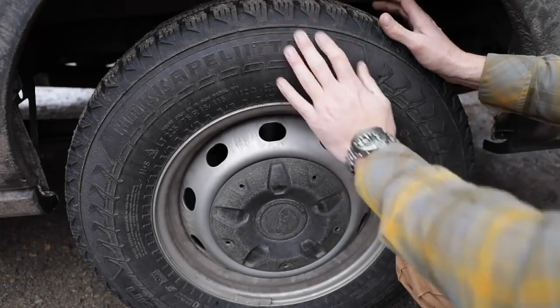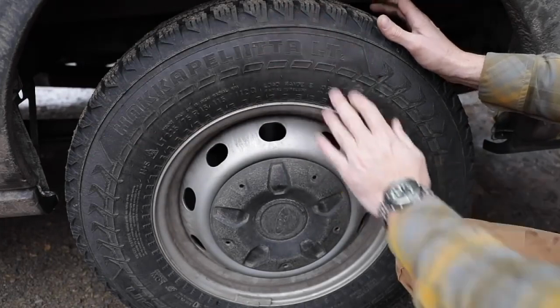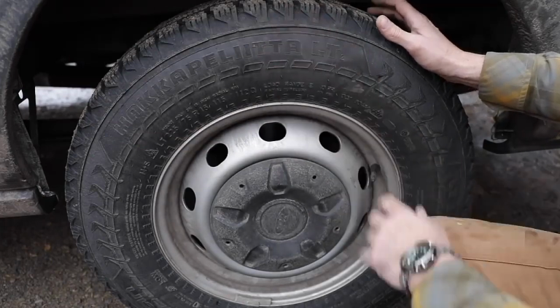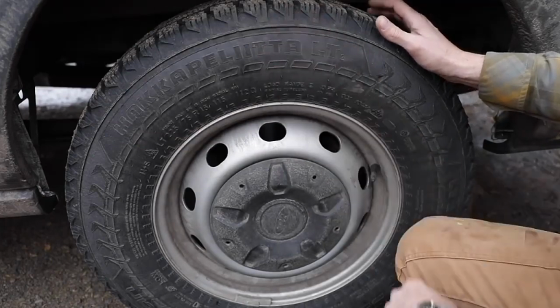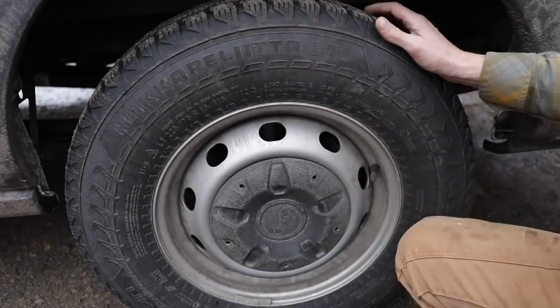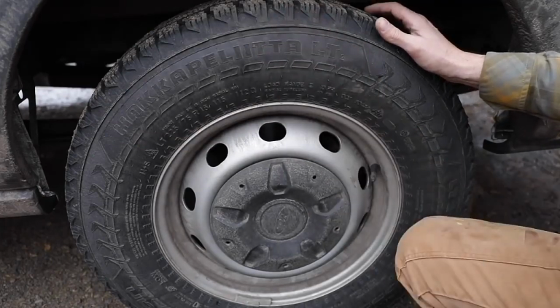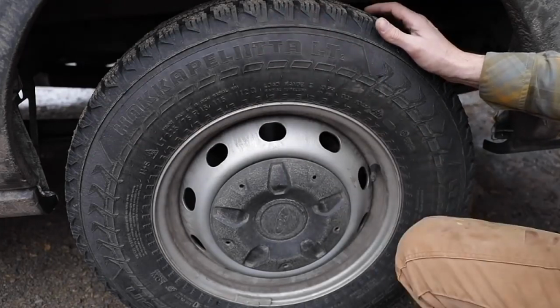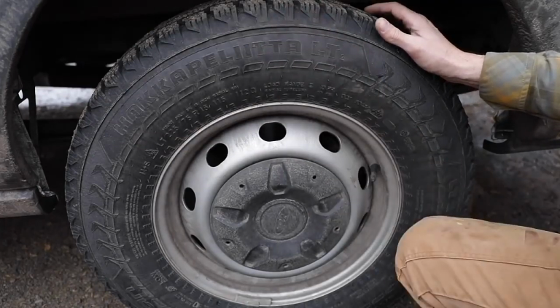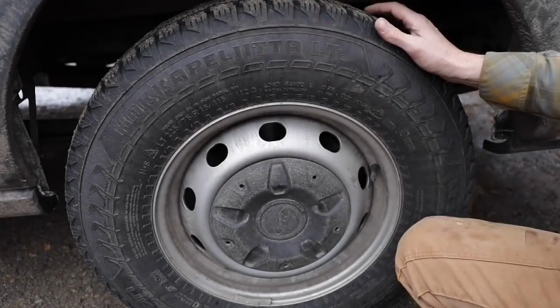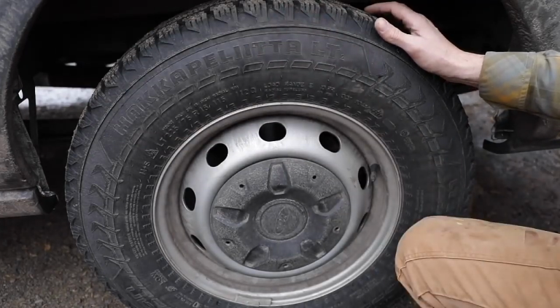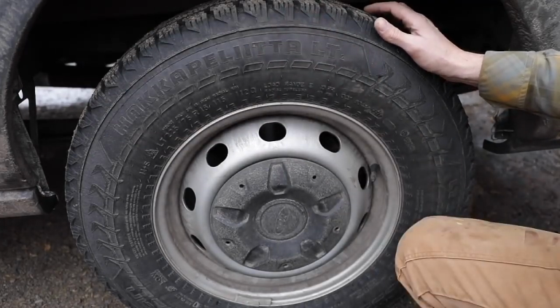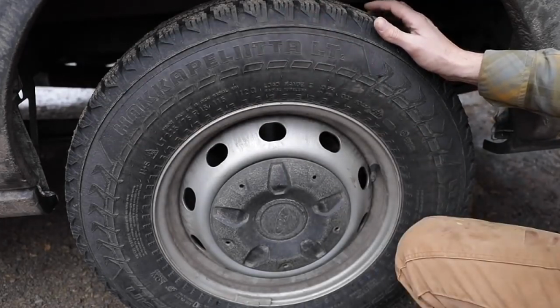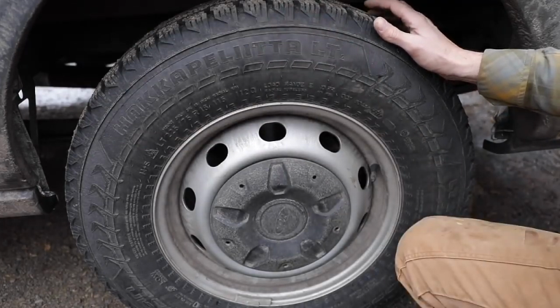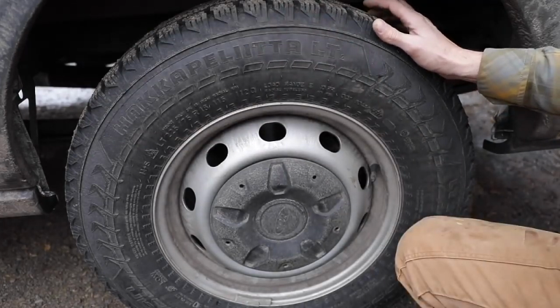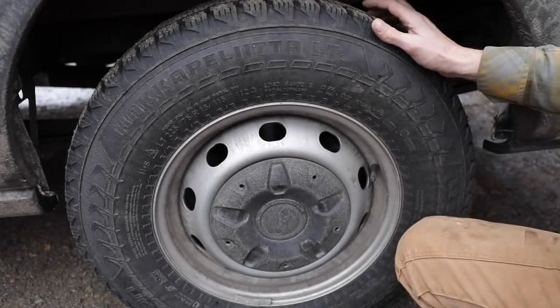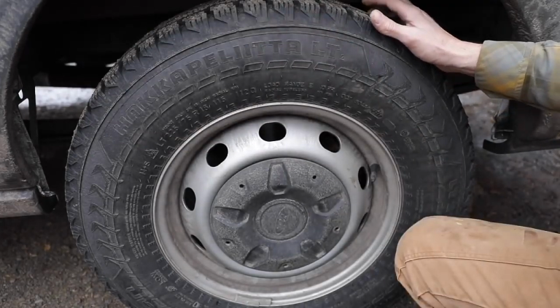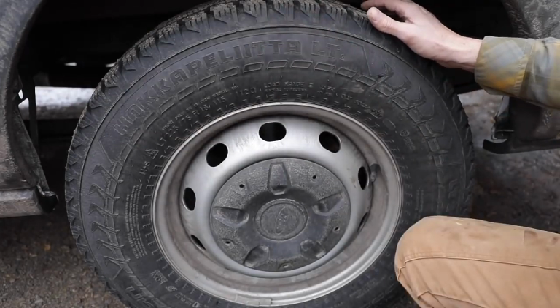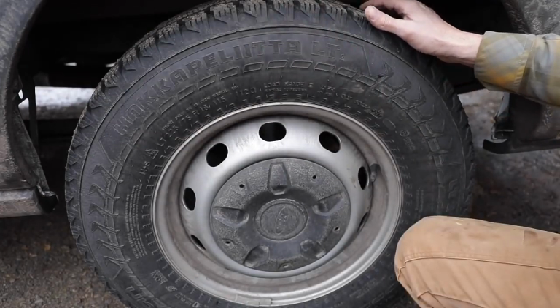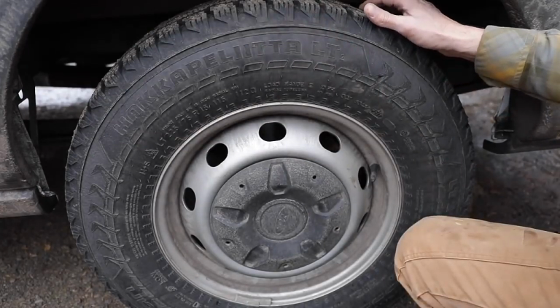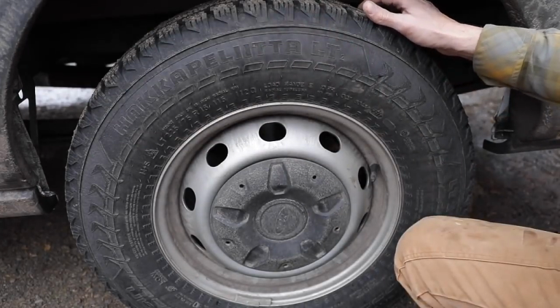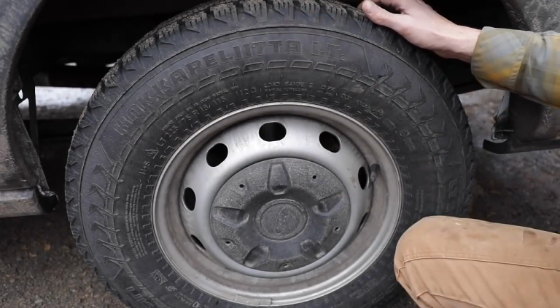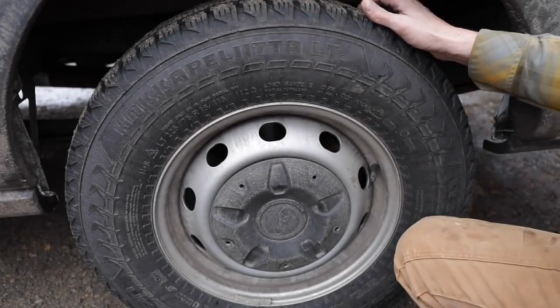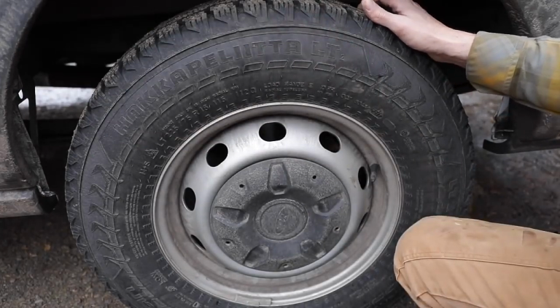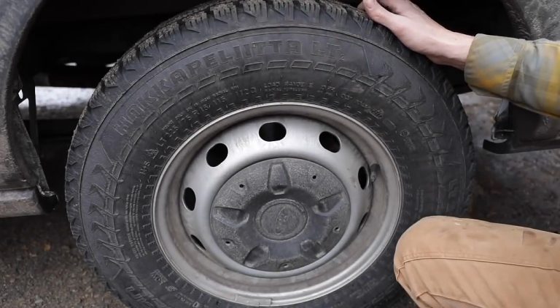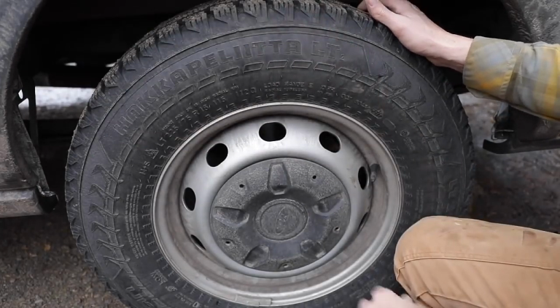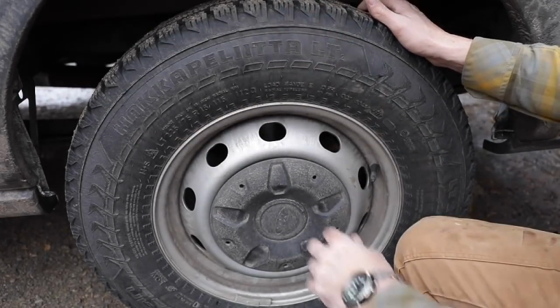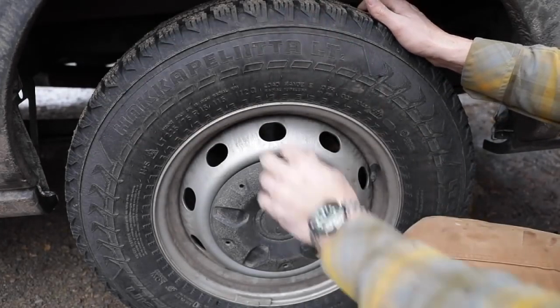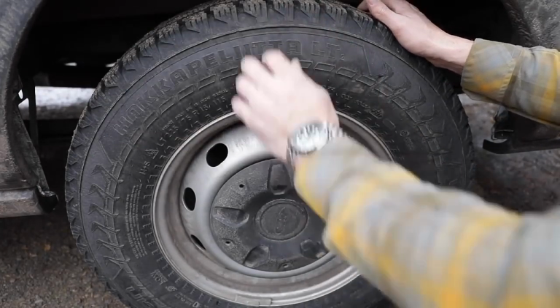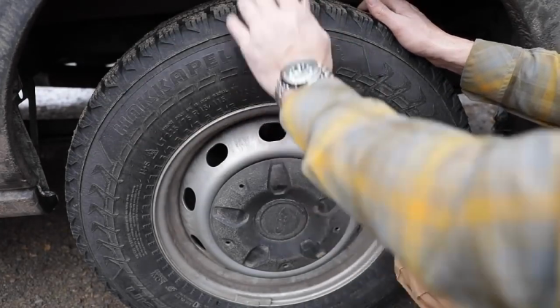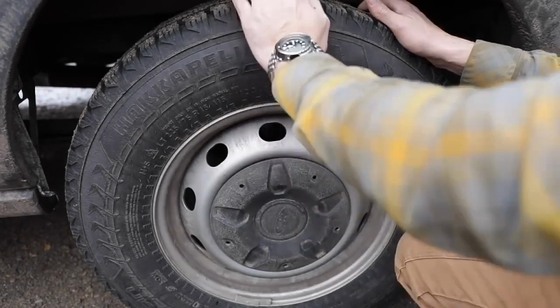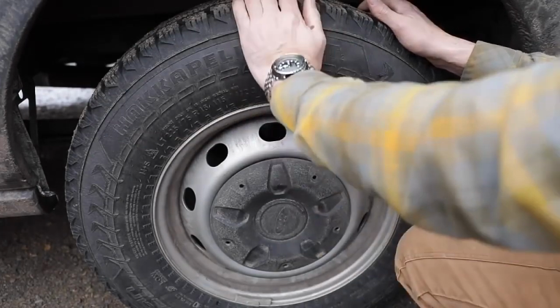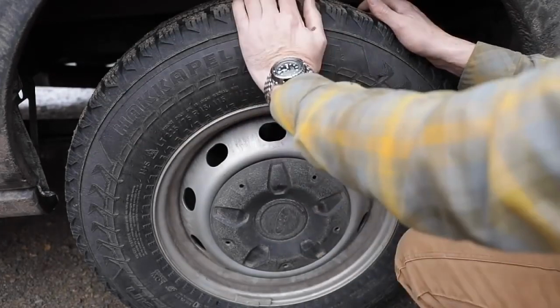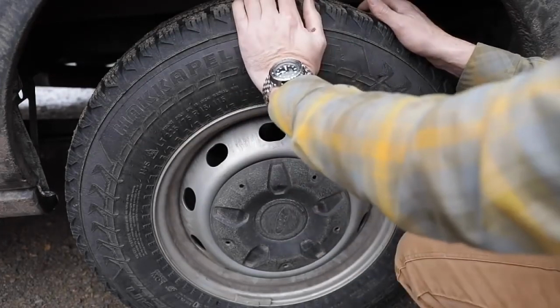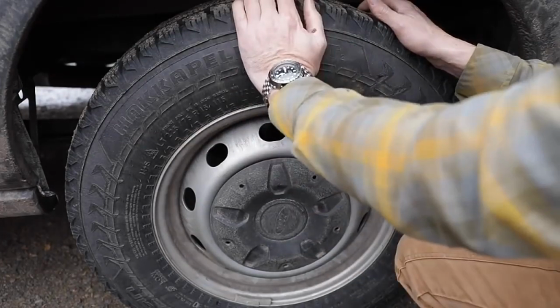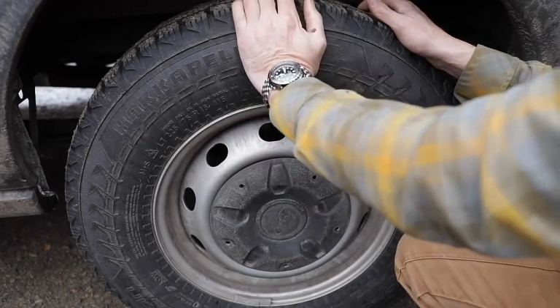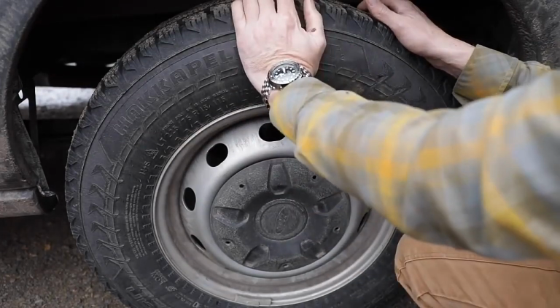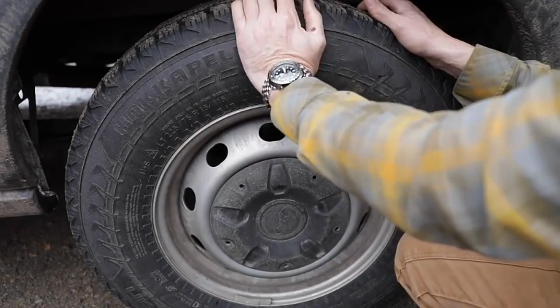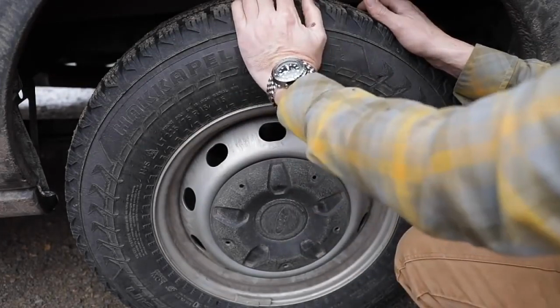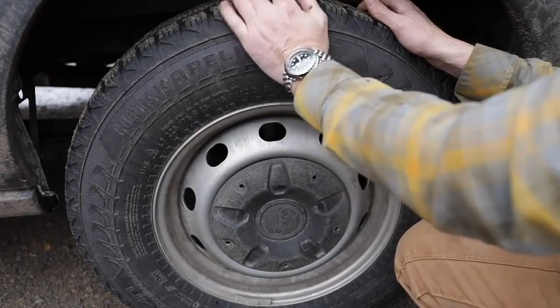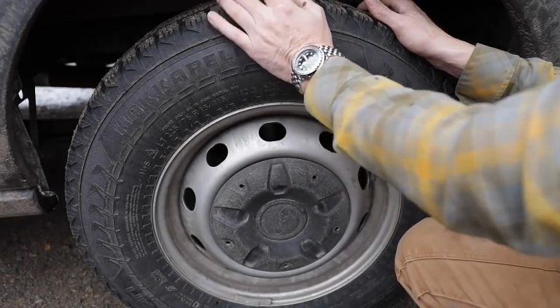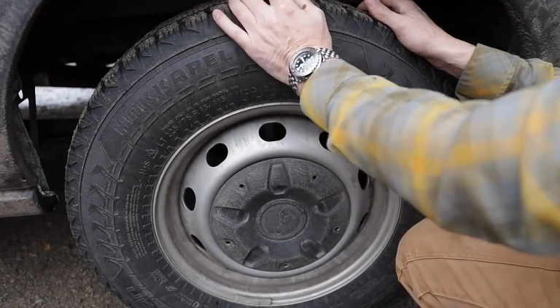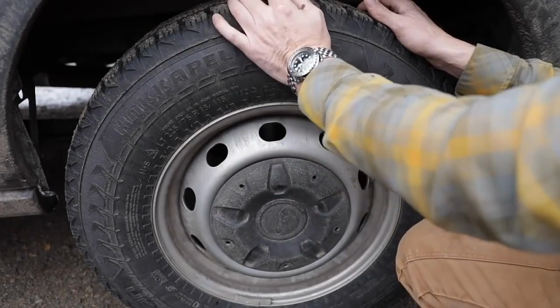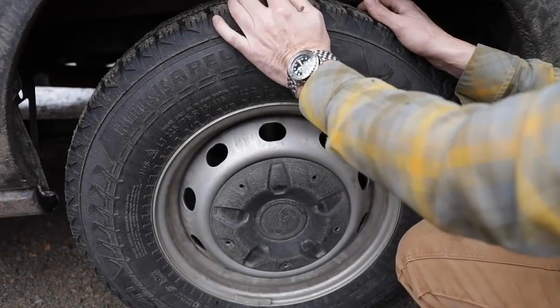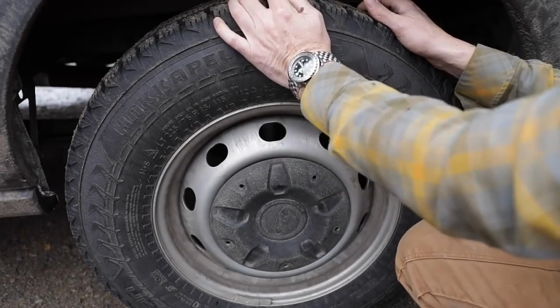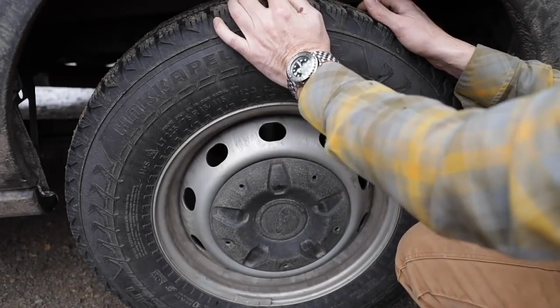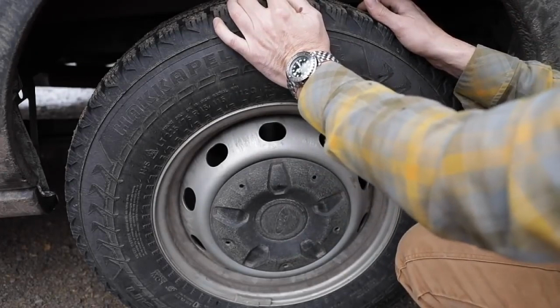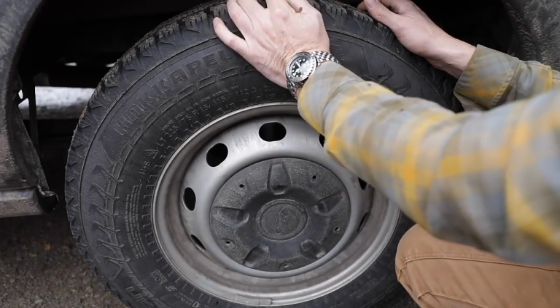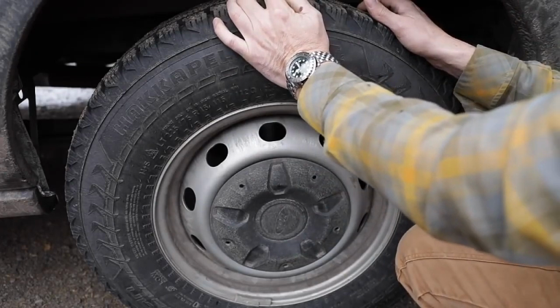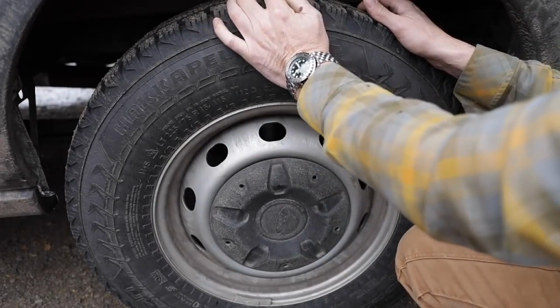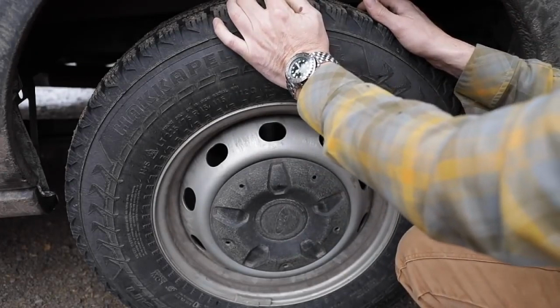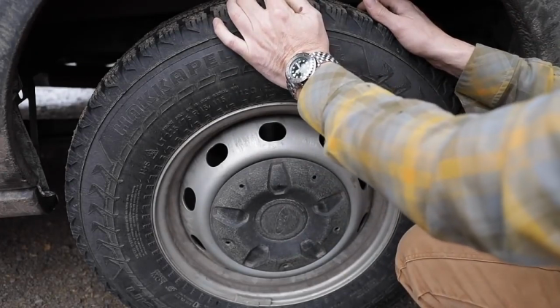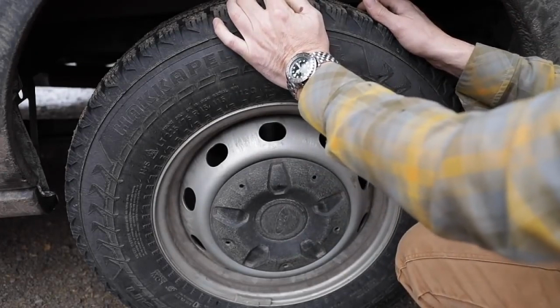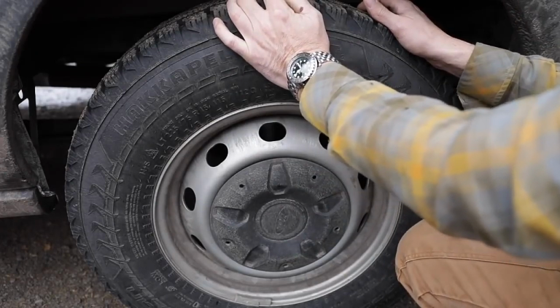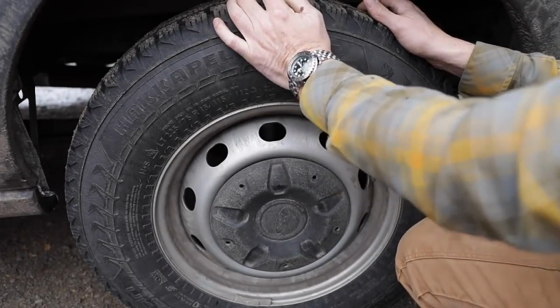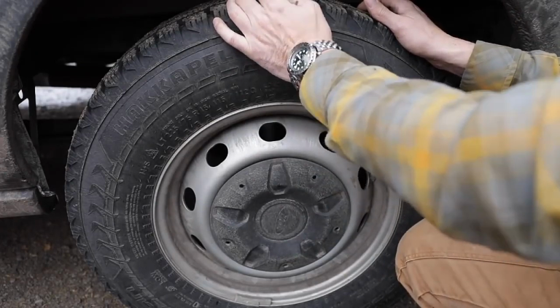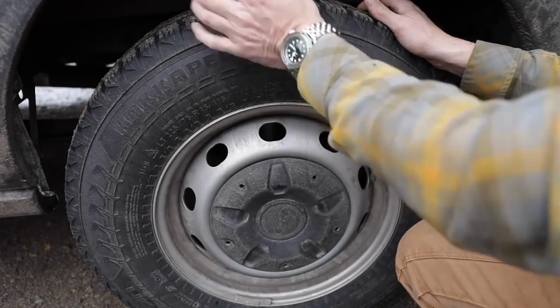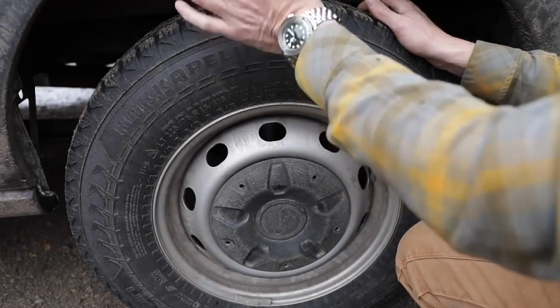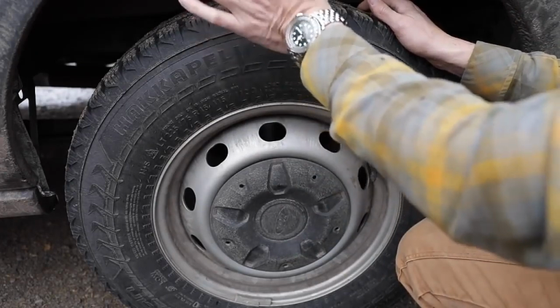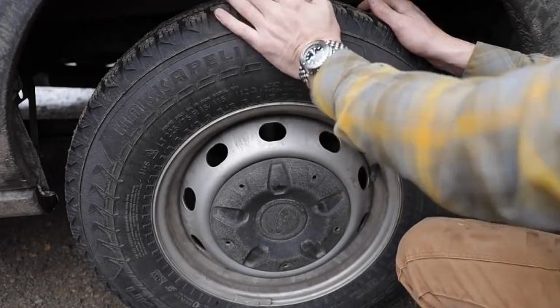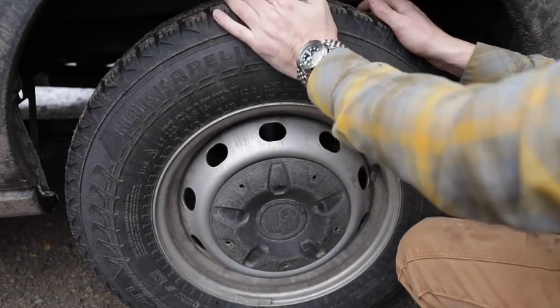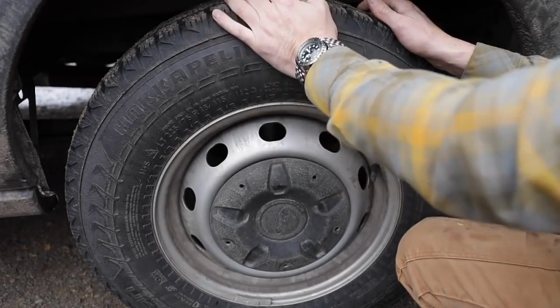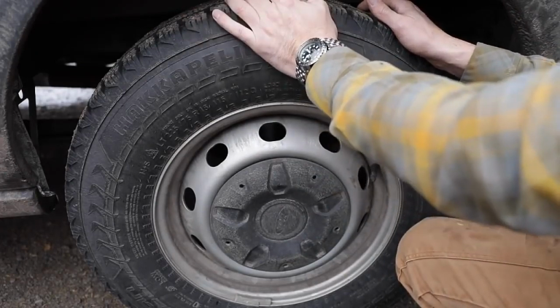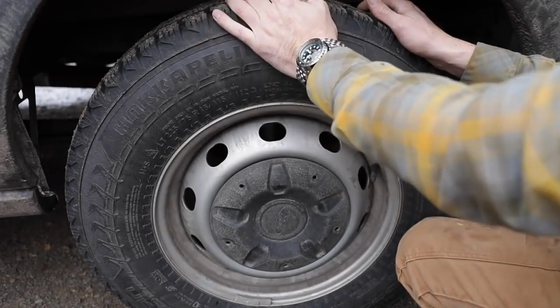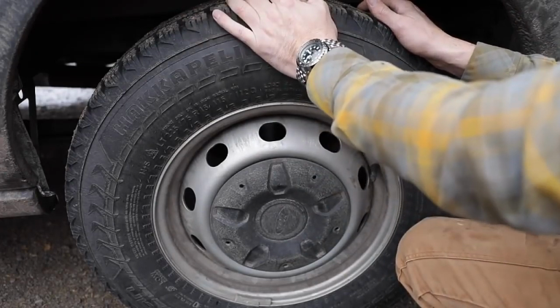Where are they made? Finland. The Finns wouldn't know anything about driving in cold weather, would they?